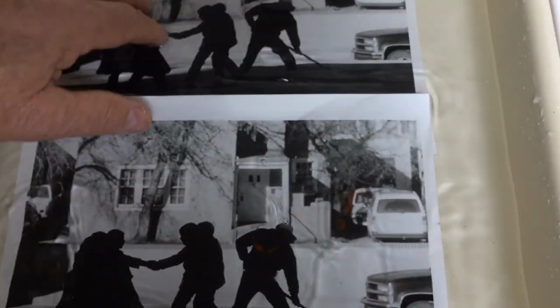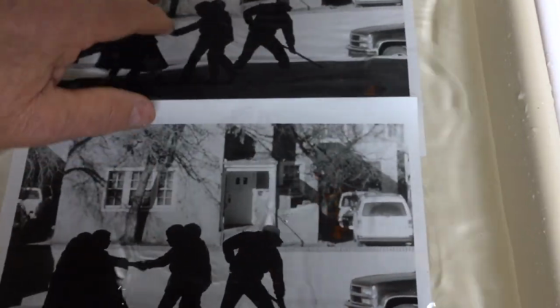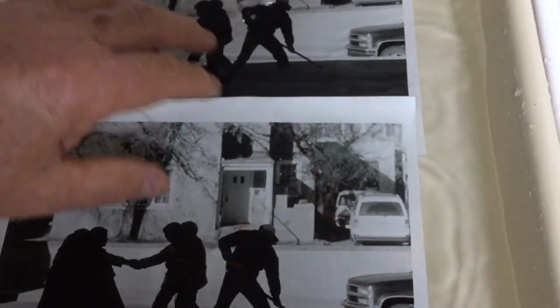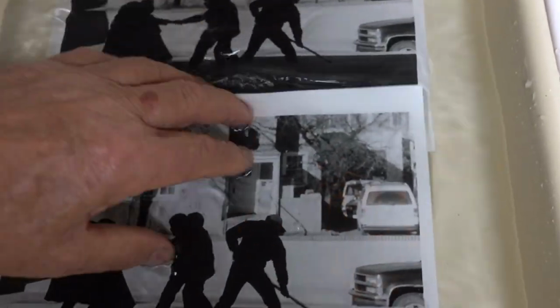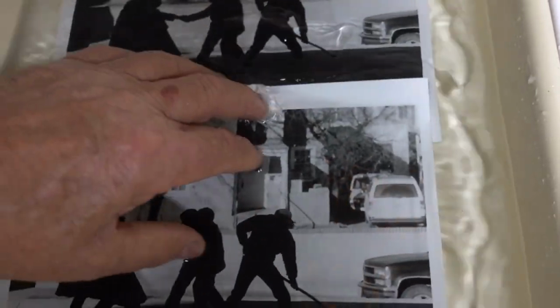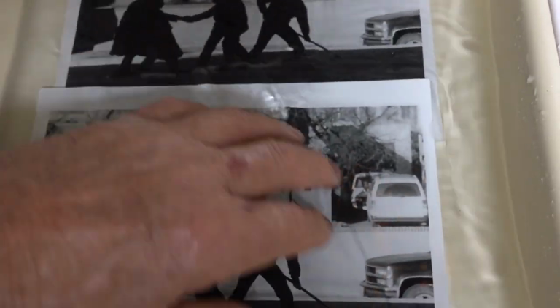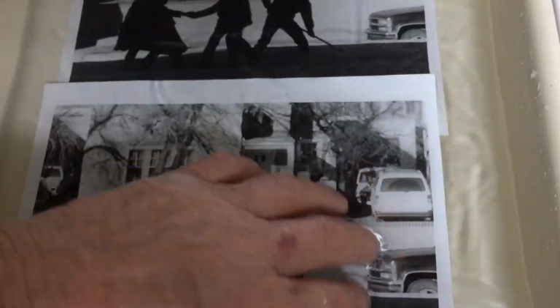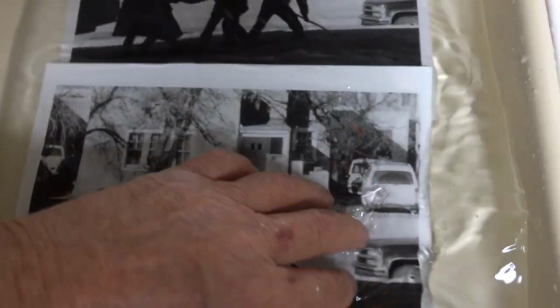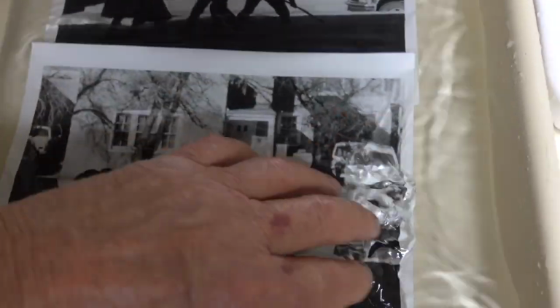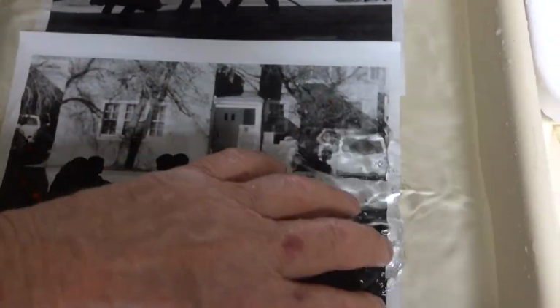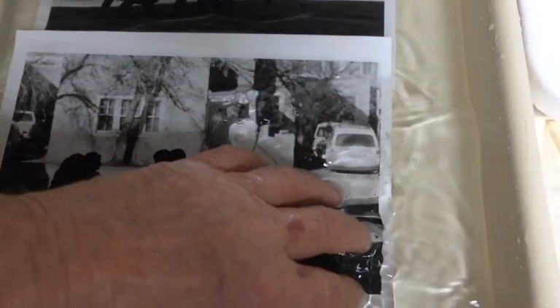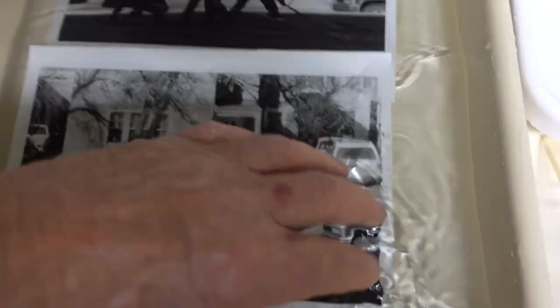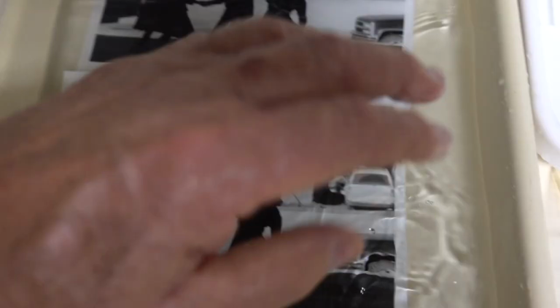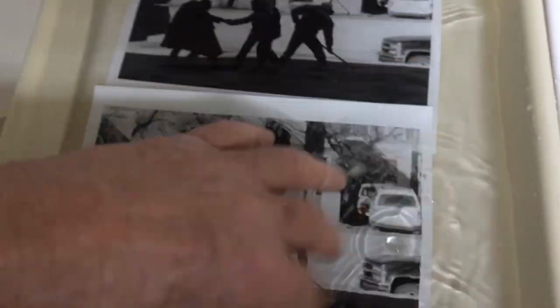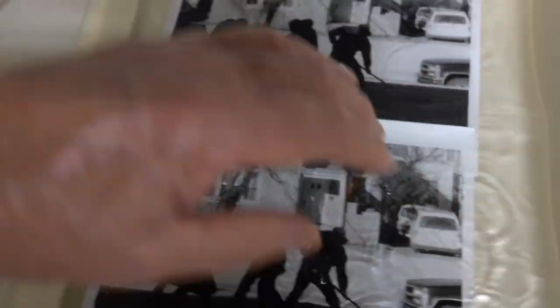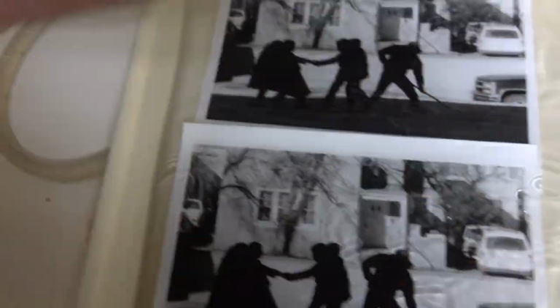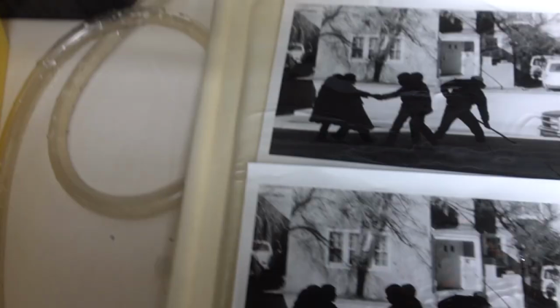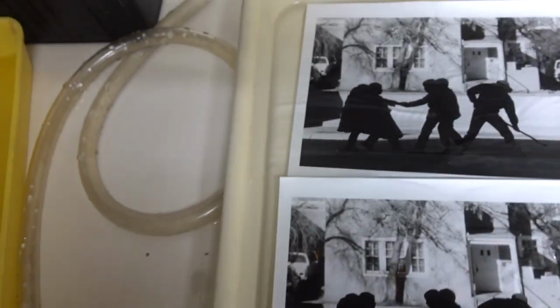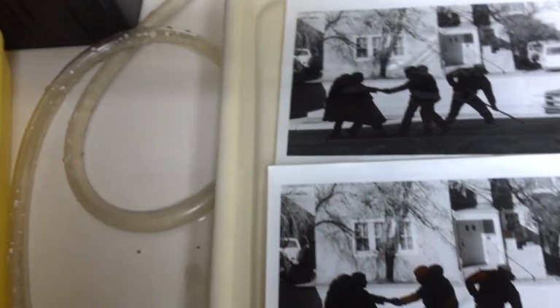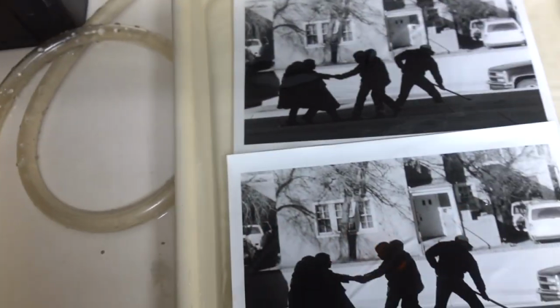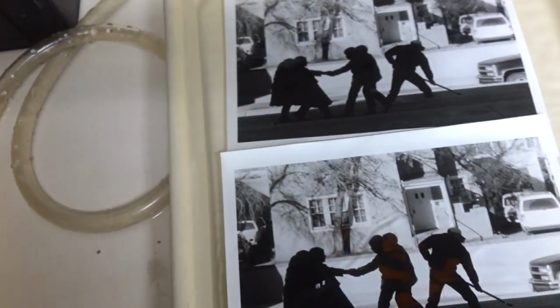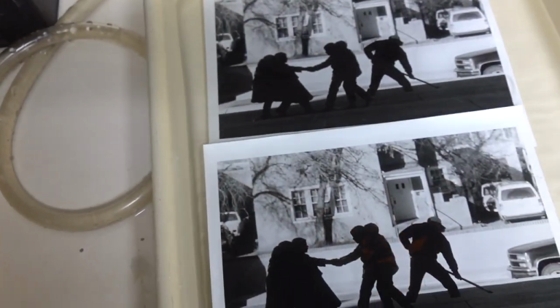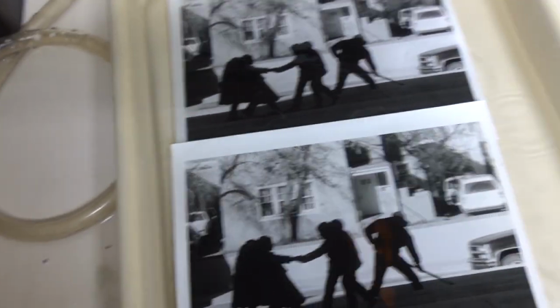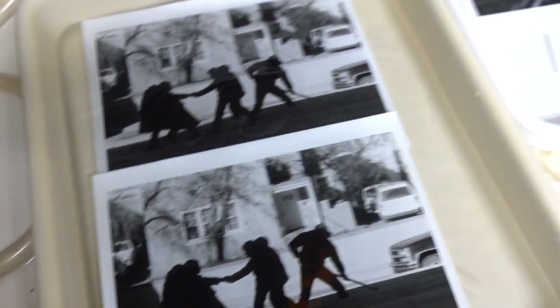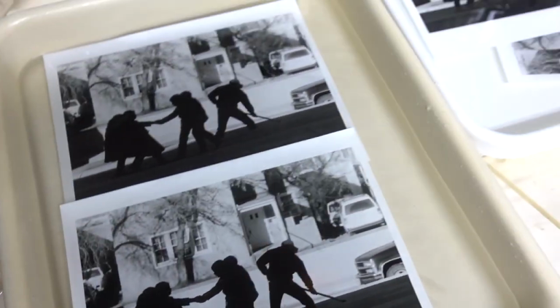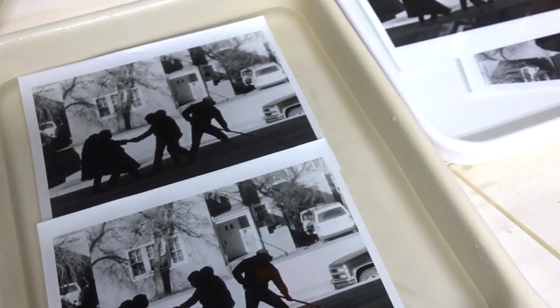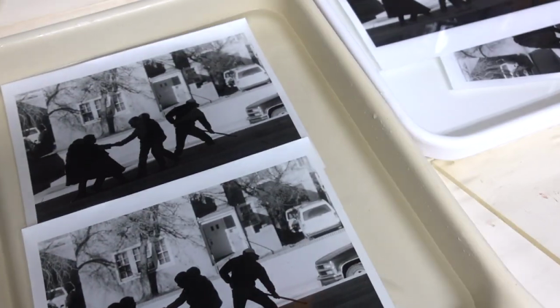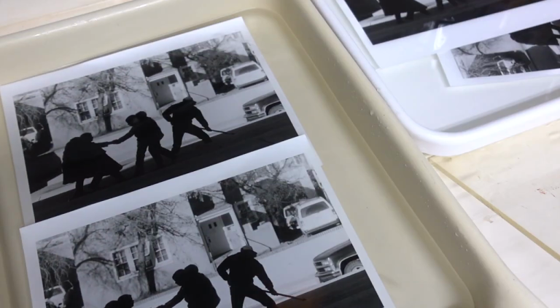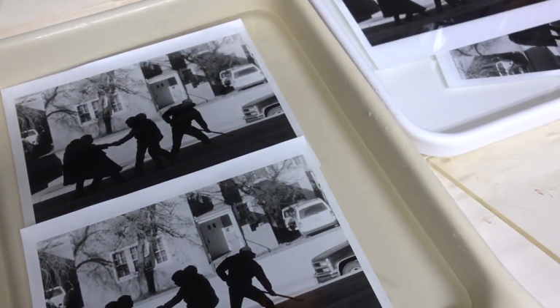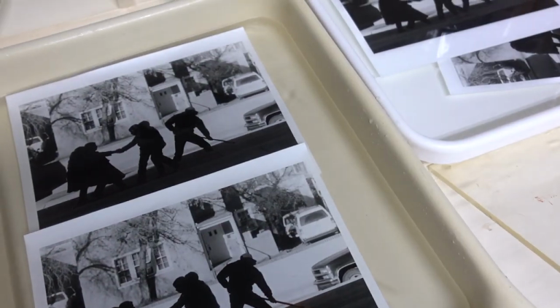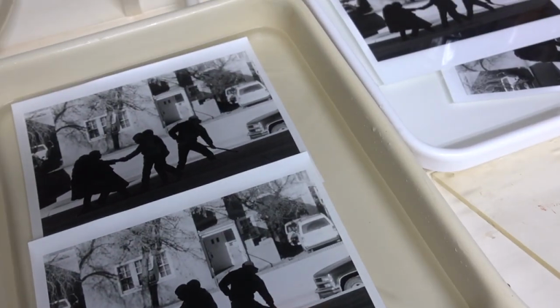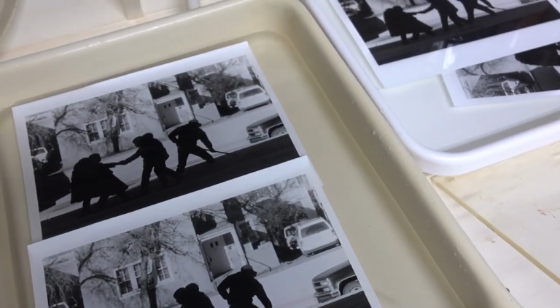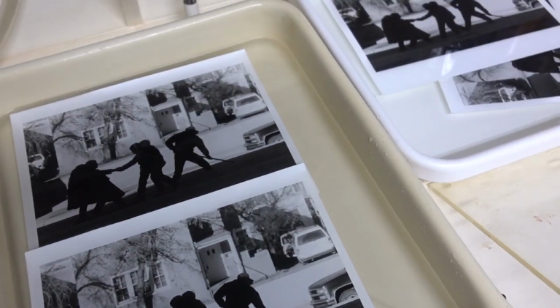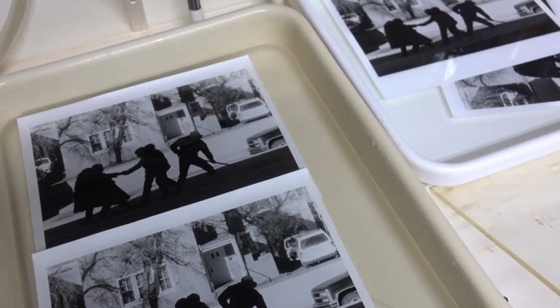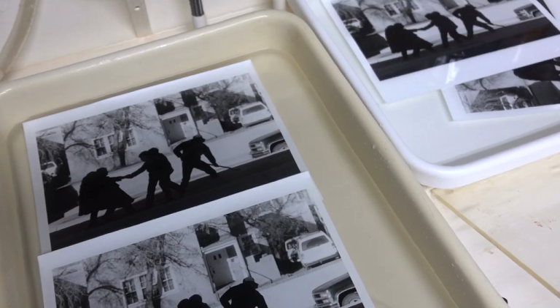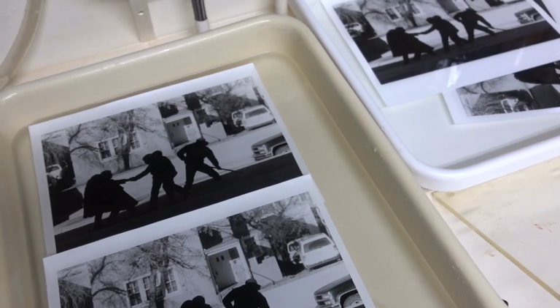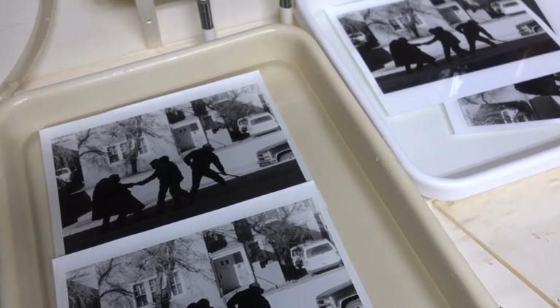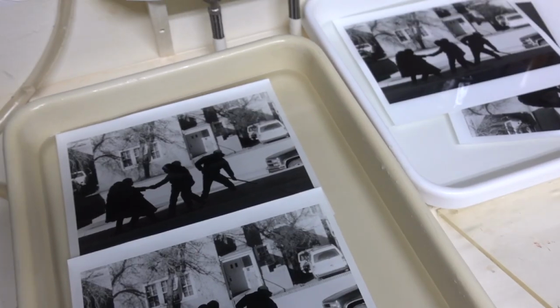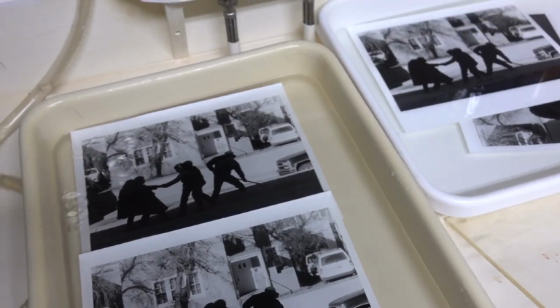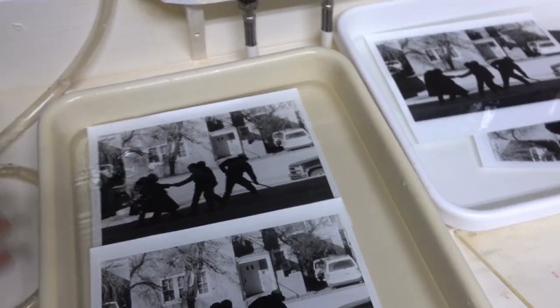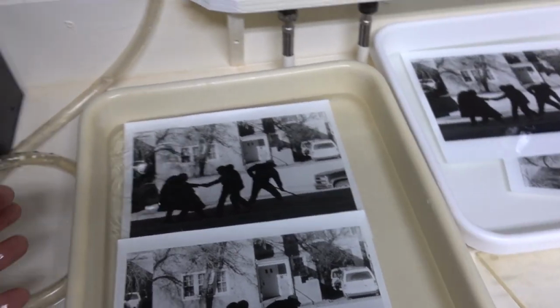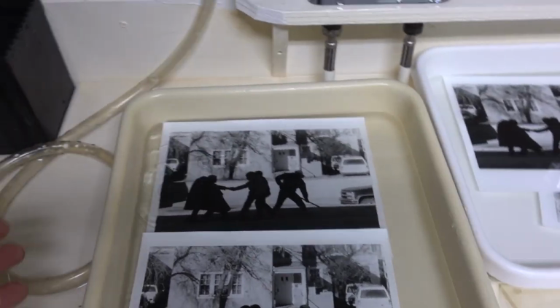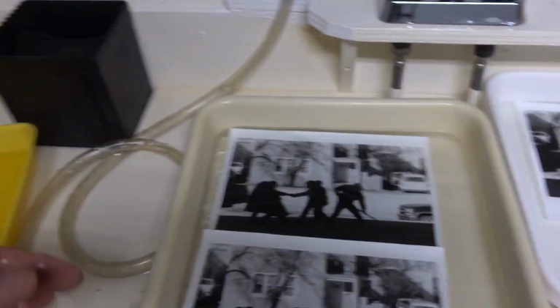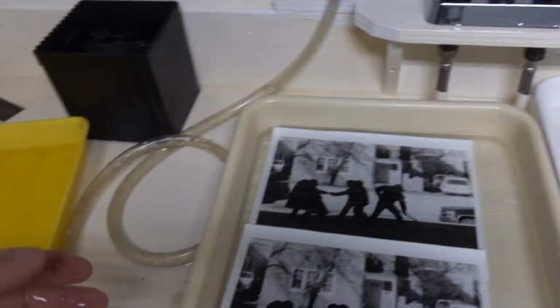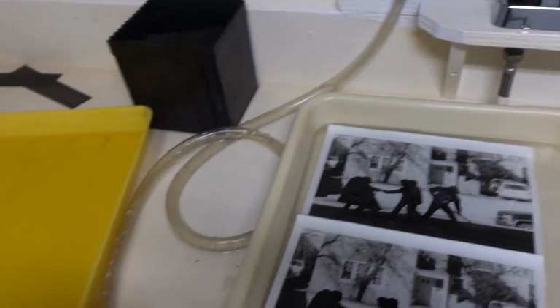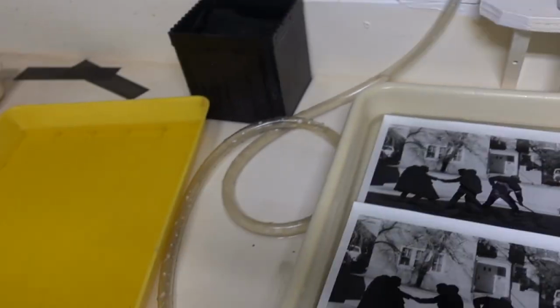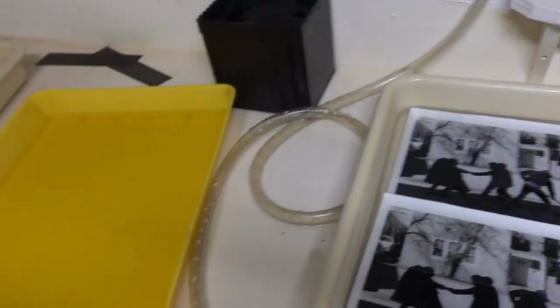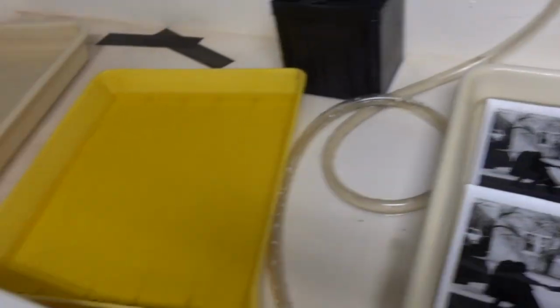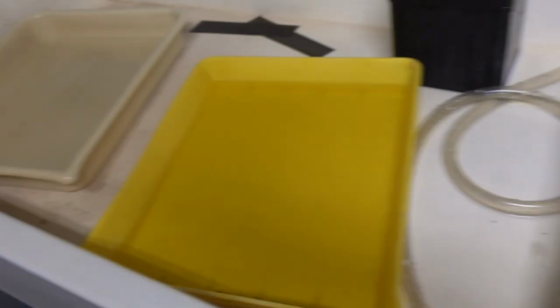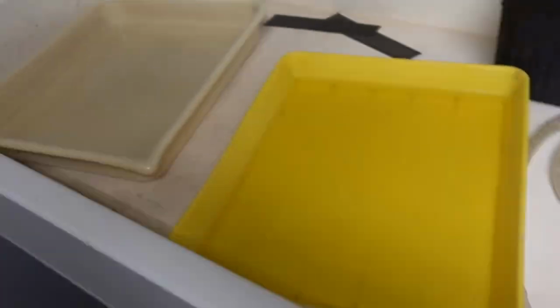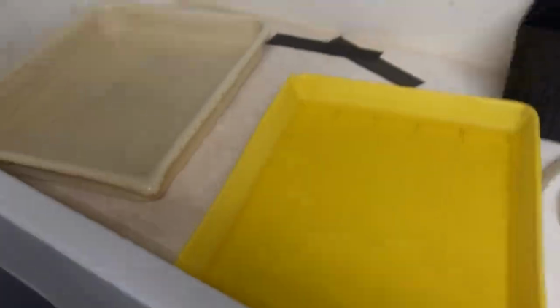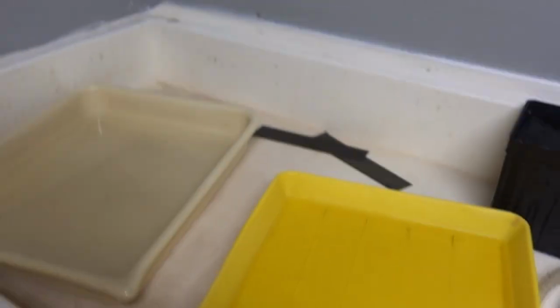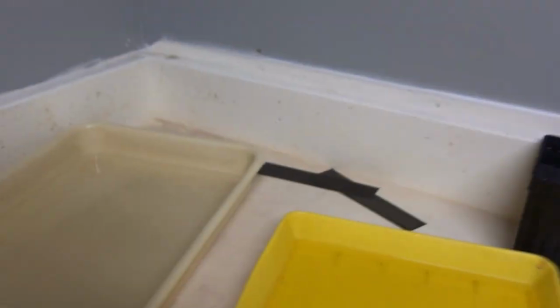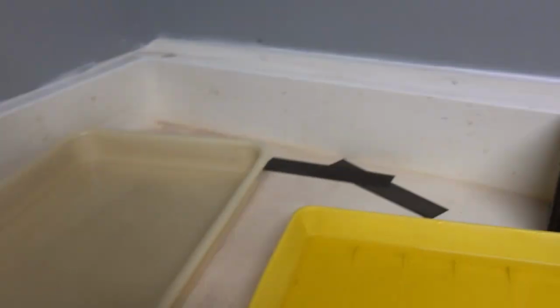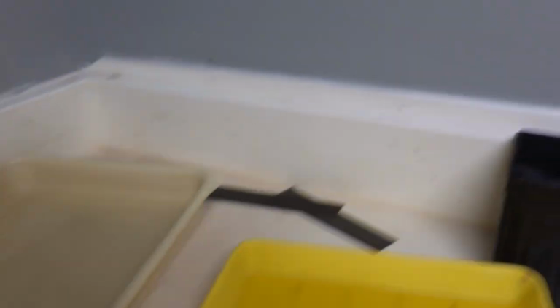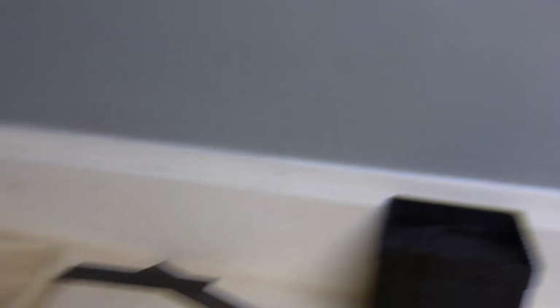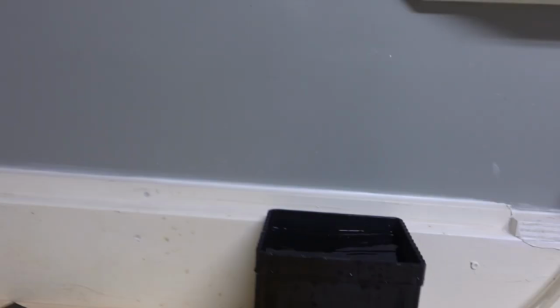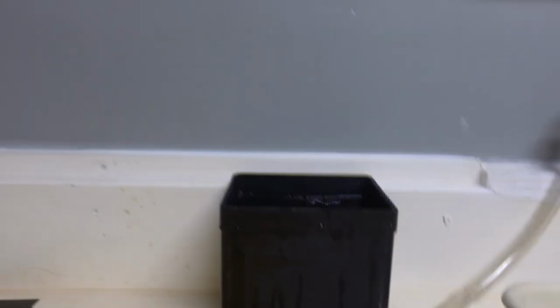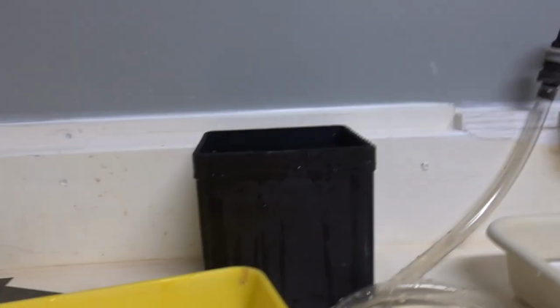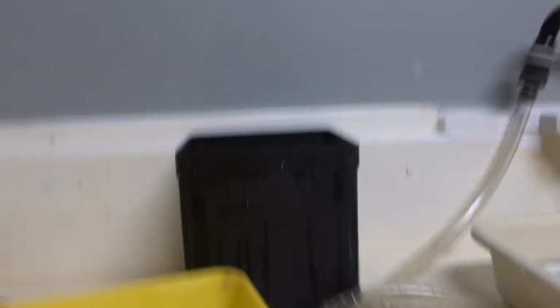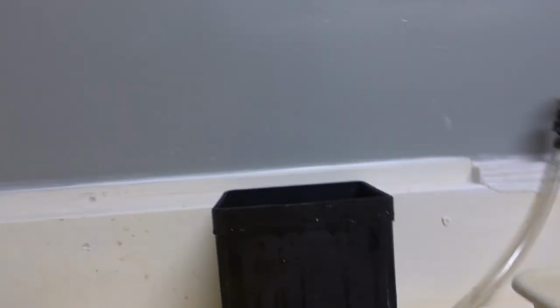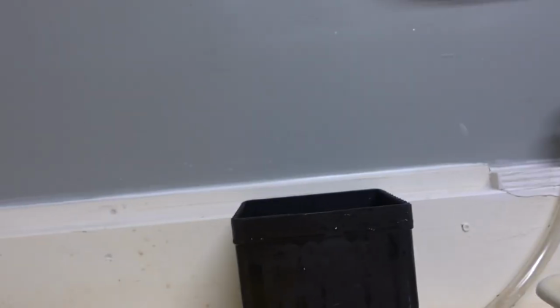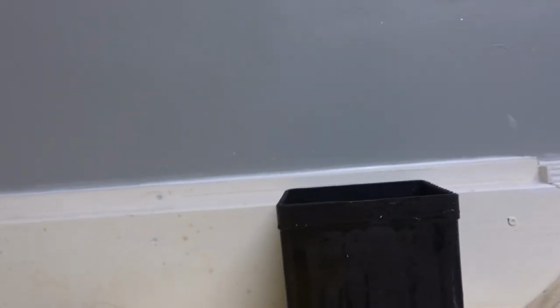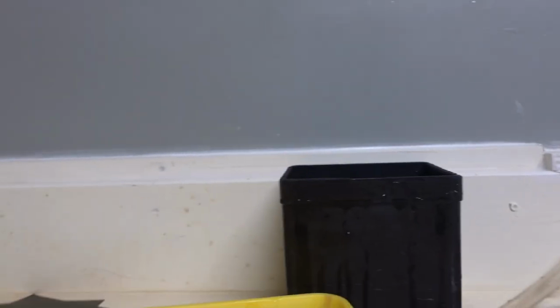This is it — absolutely, that was the last one of this. We'll dry them all and we'll look at them later.